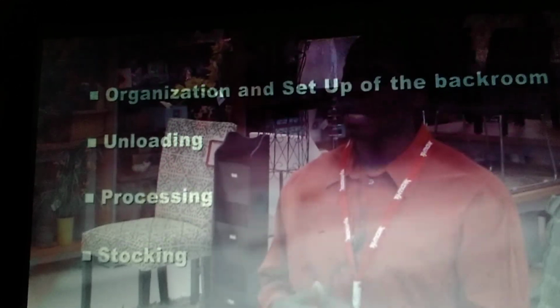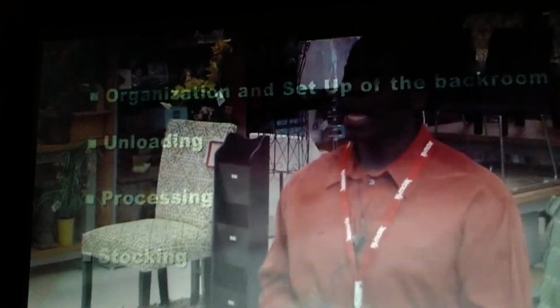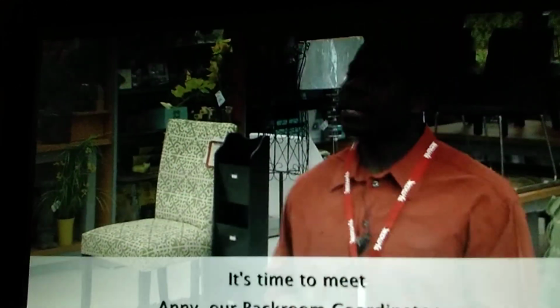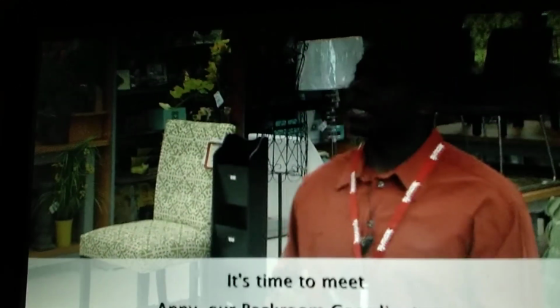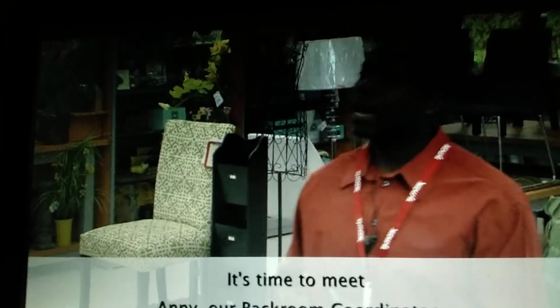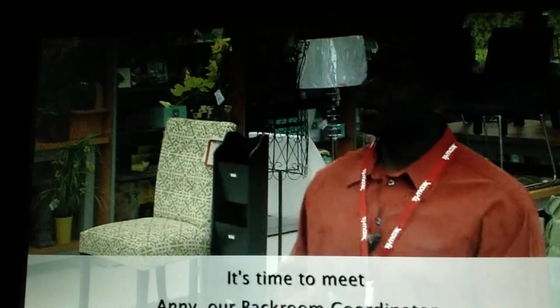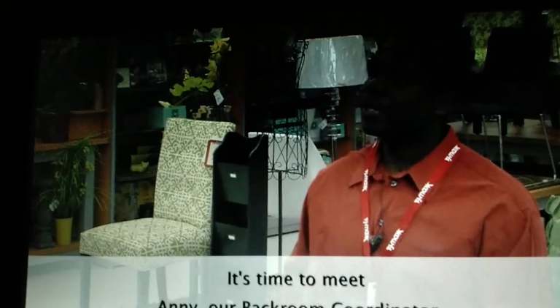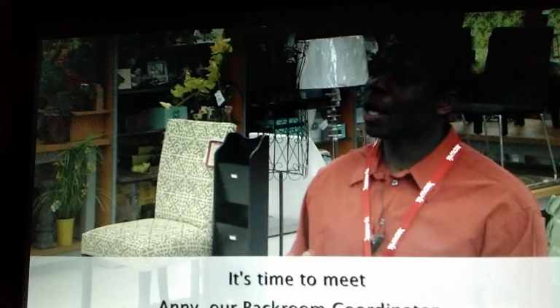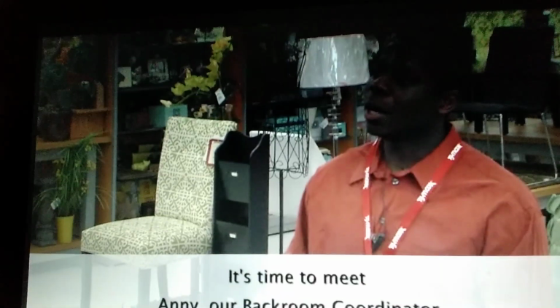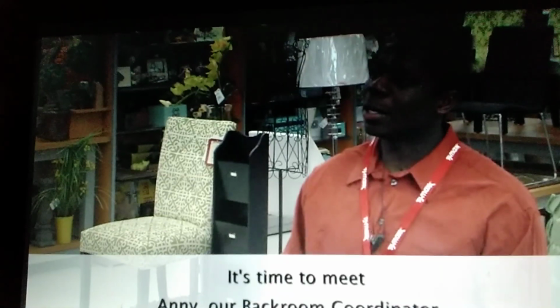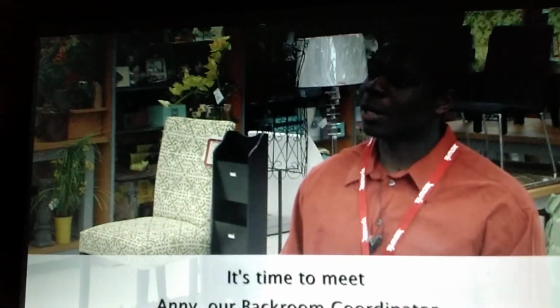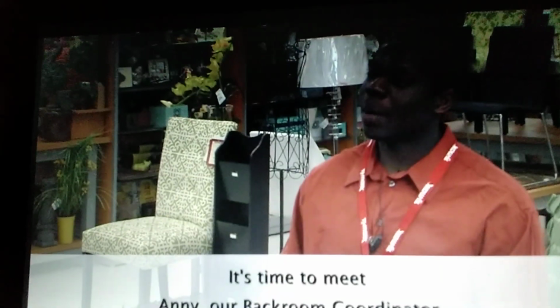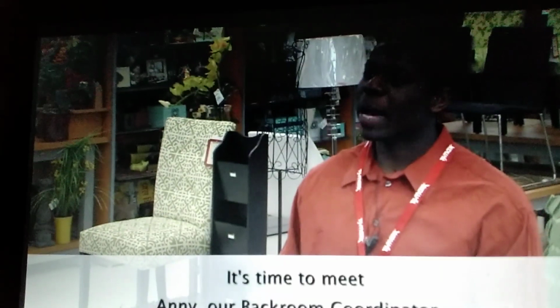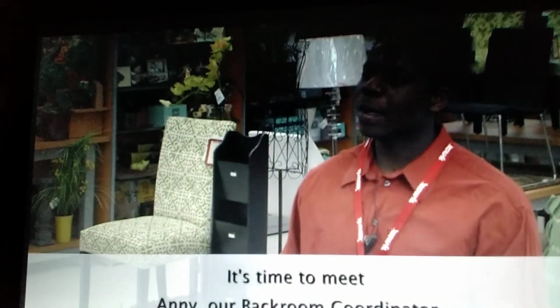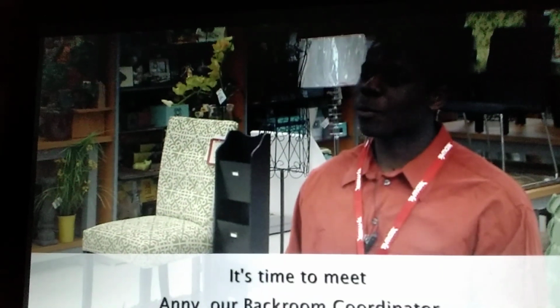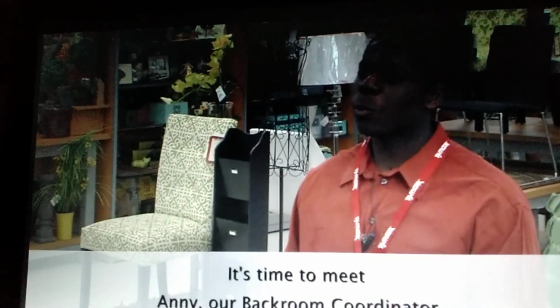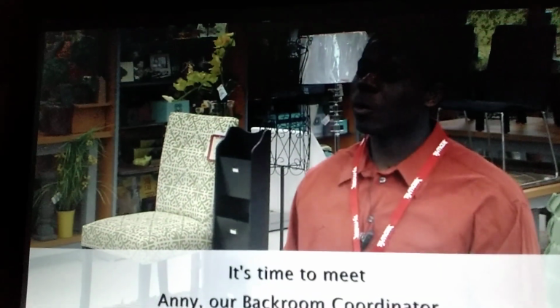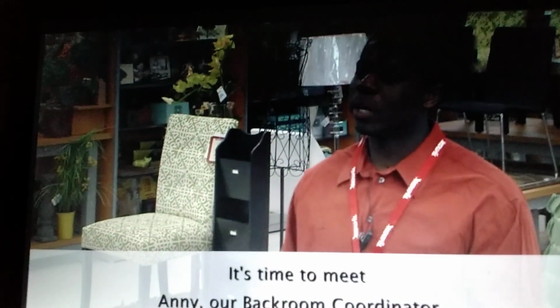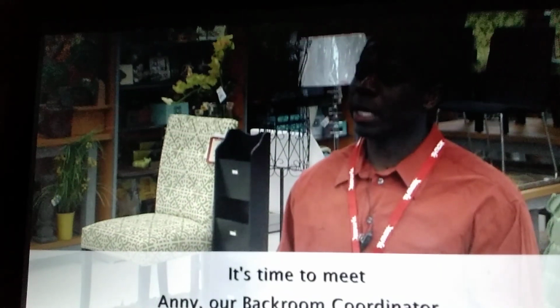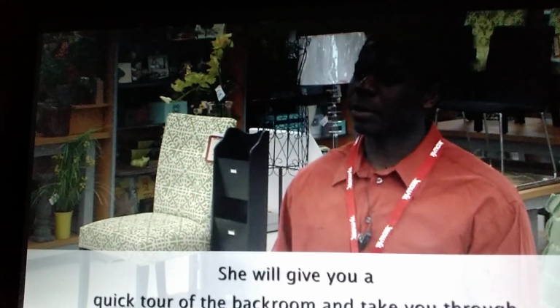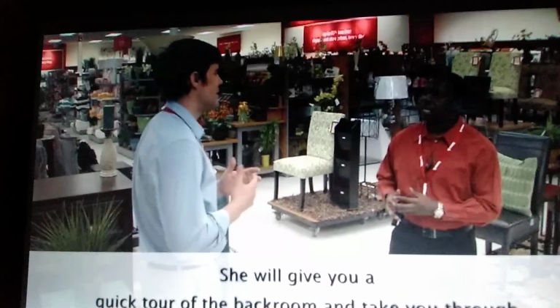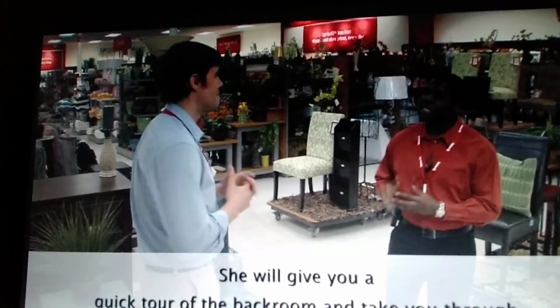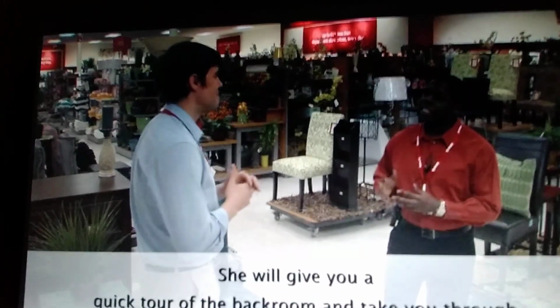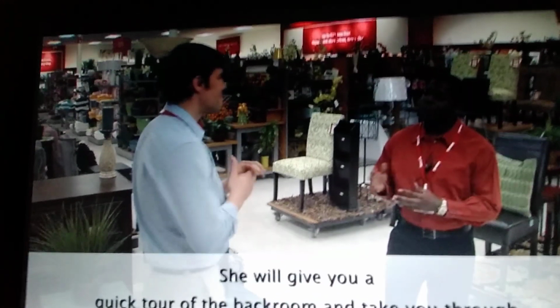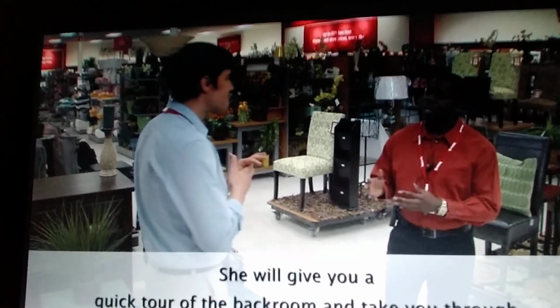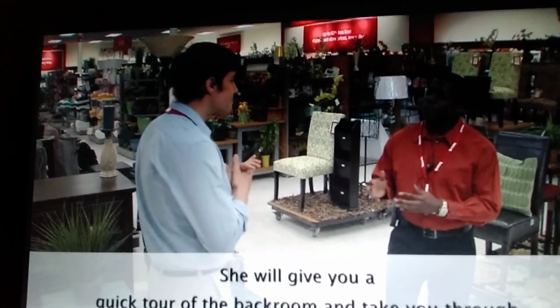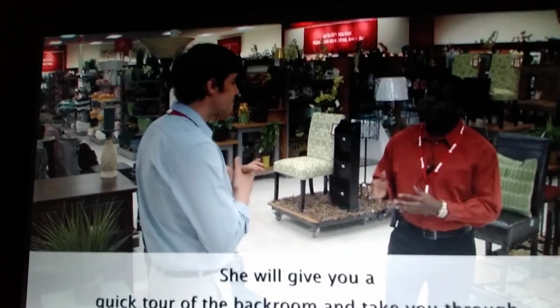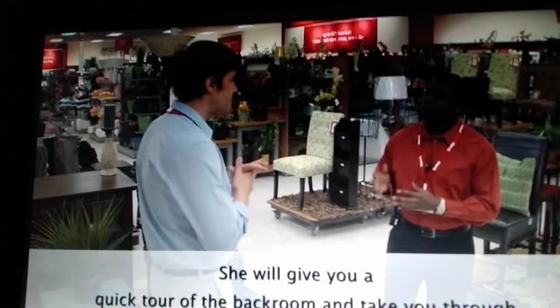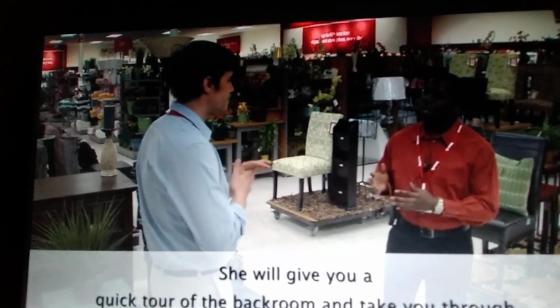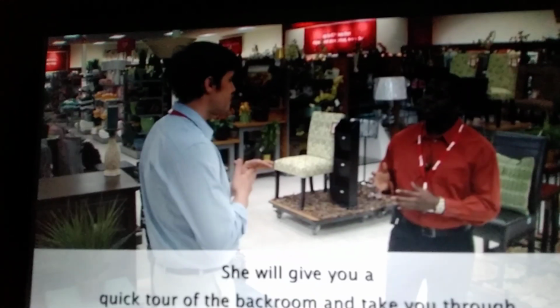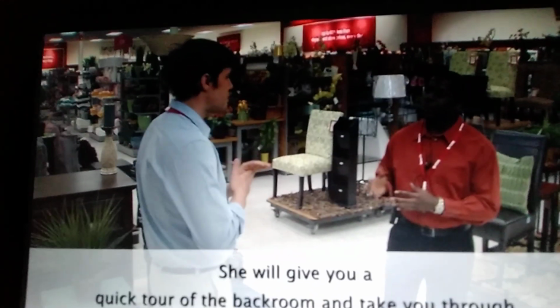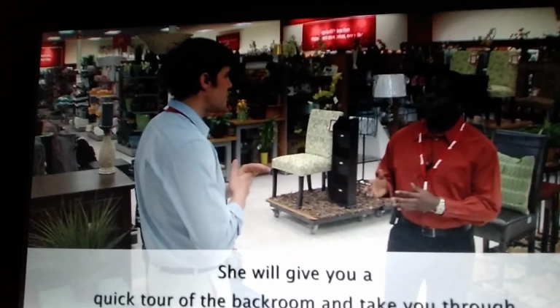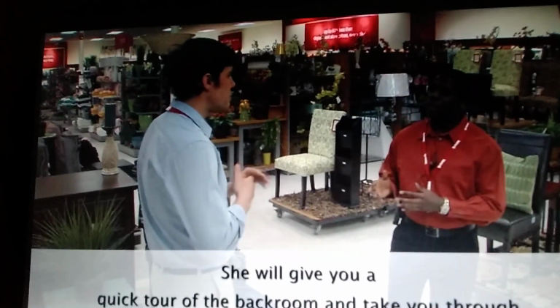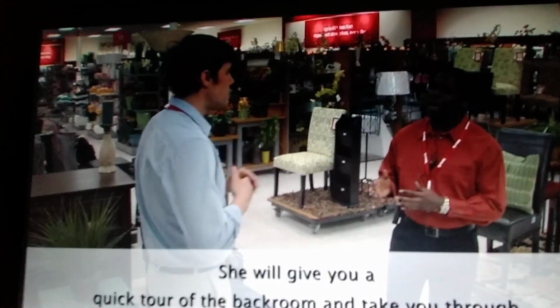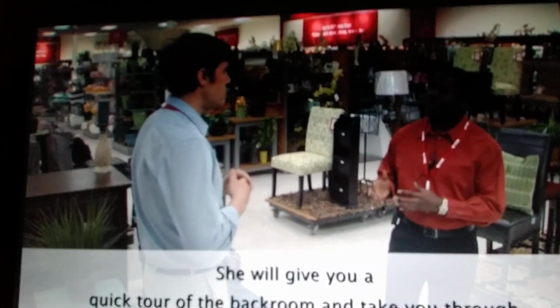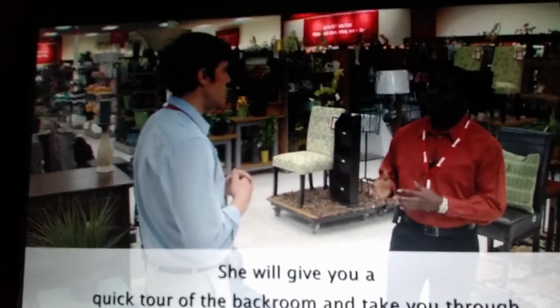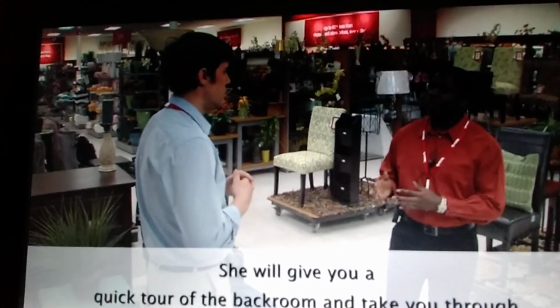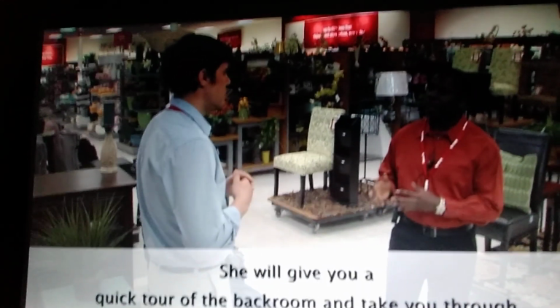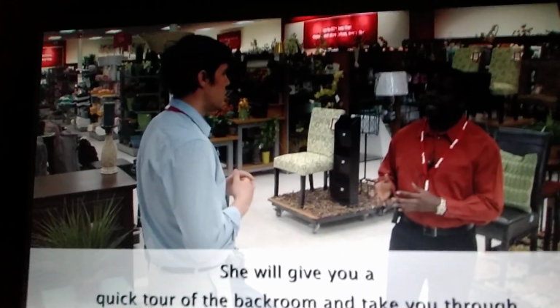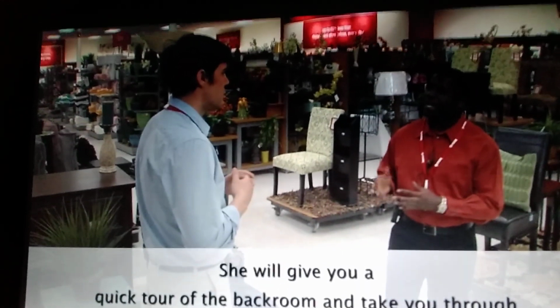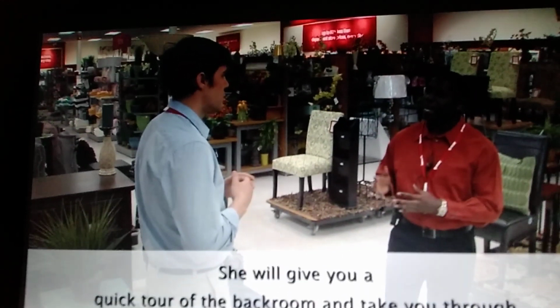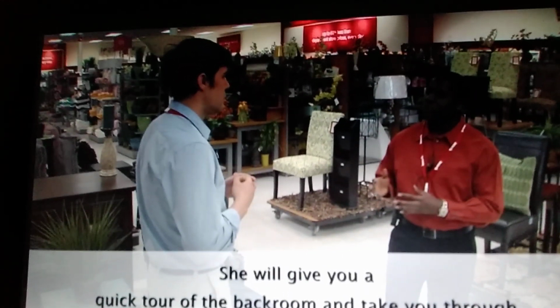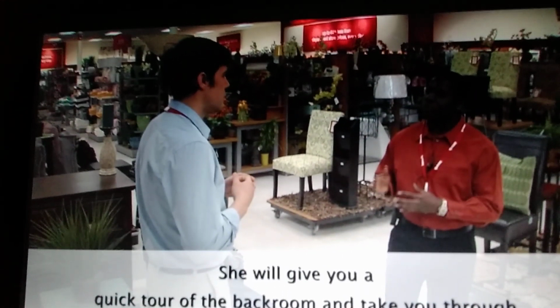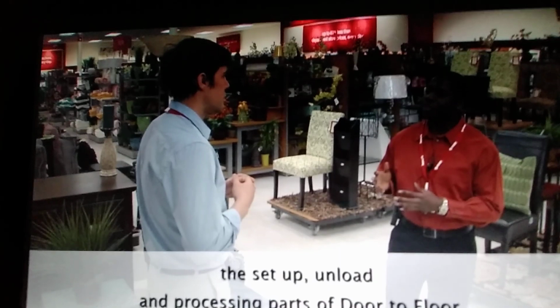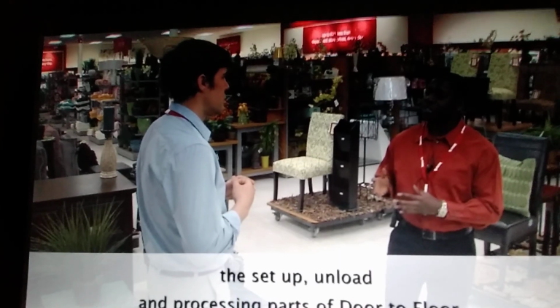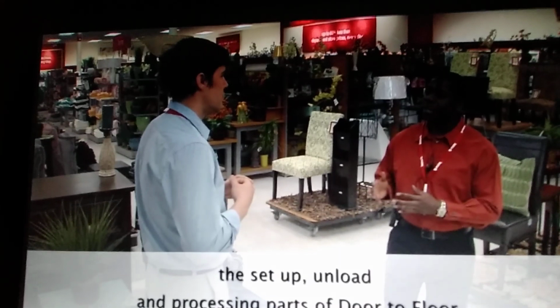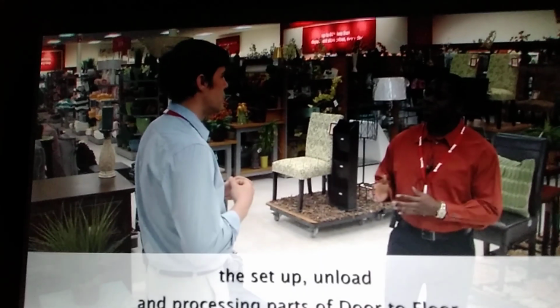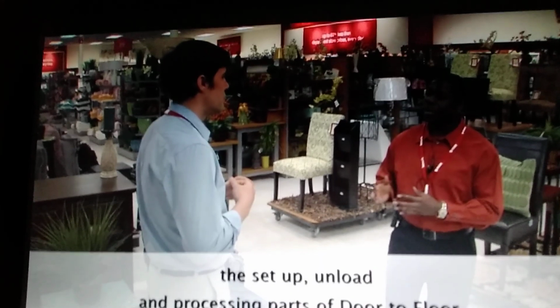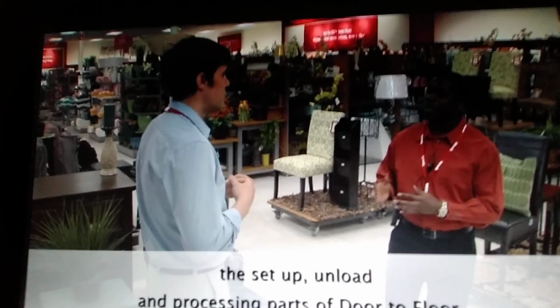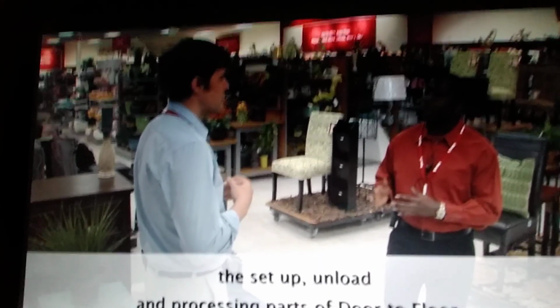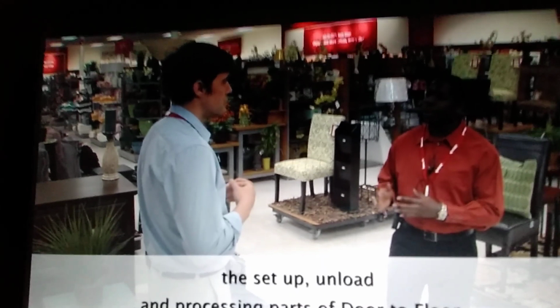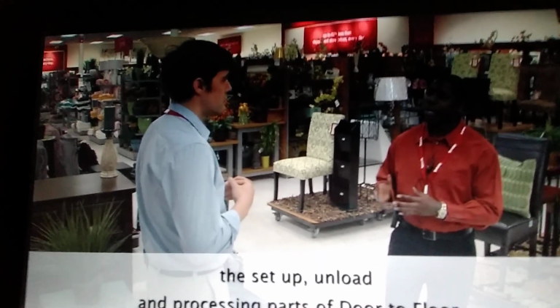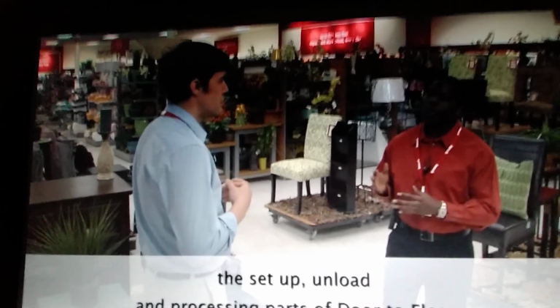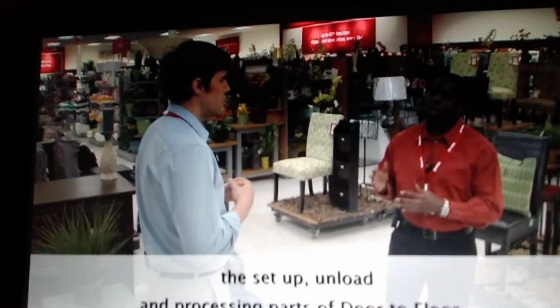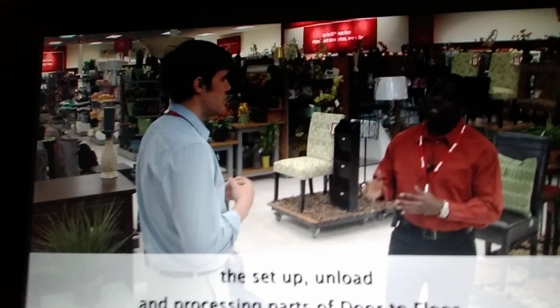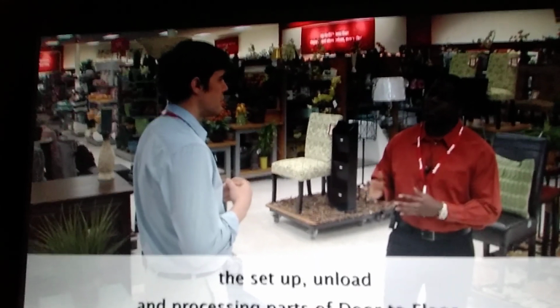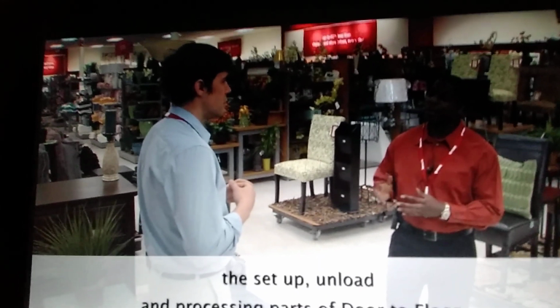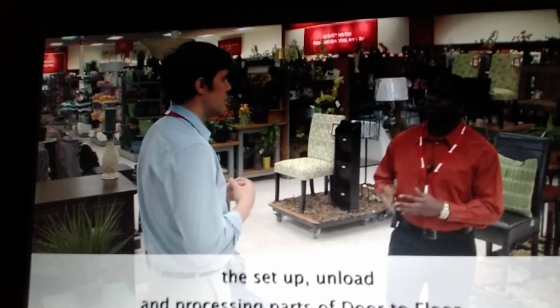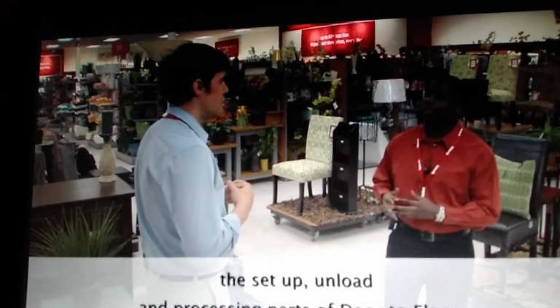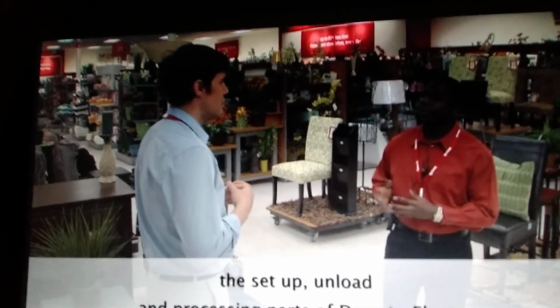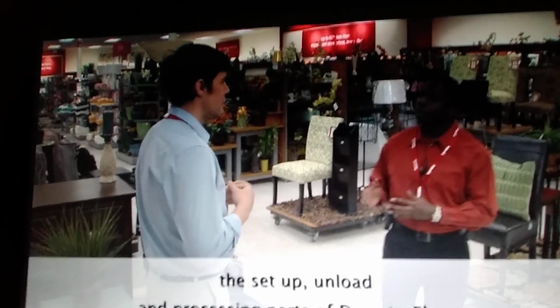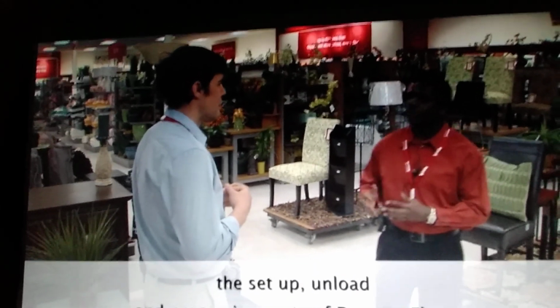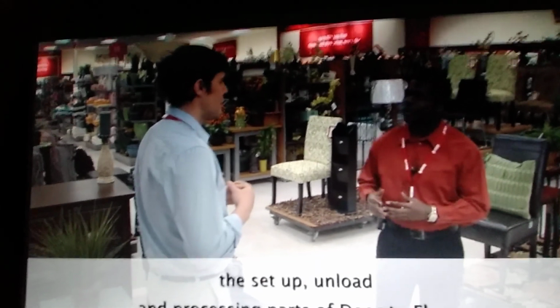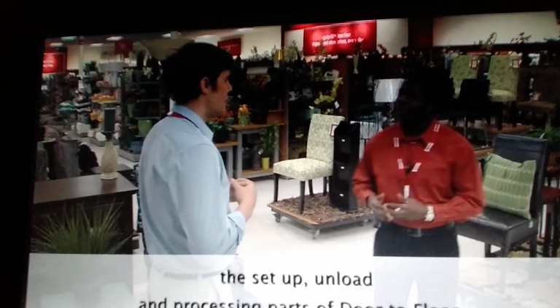It's time to meet Ani, our backroom coordinator. She will give you a quick tour of the backroom and take you through the setup, unload, and processing parts of door-to-floor.